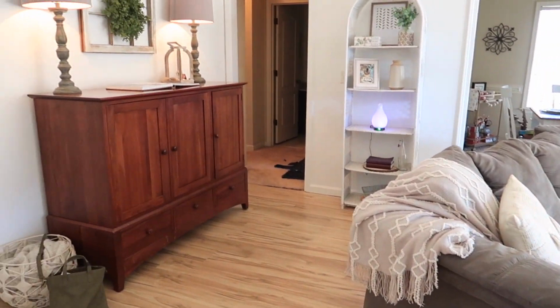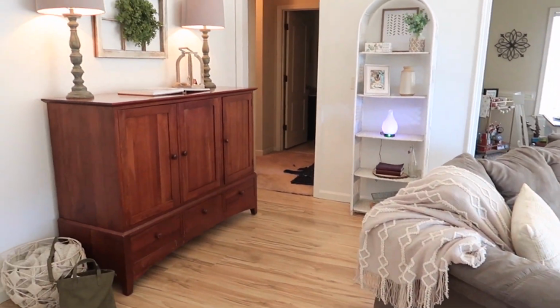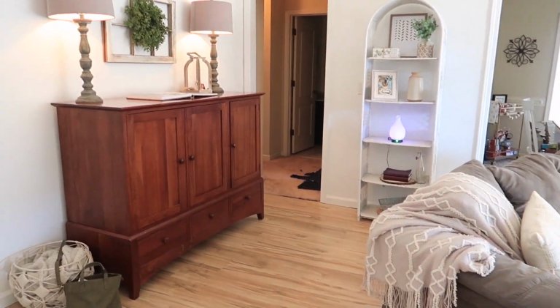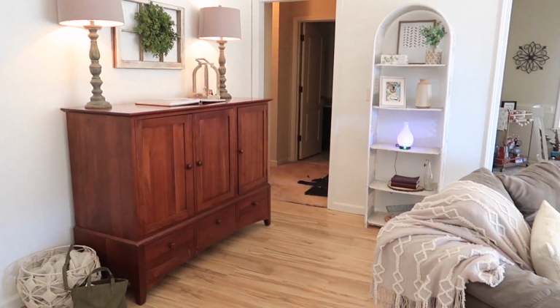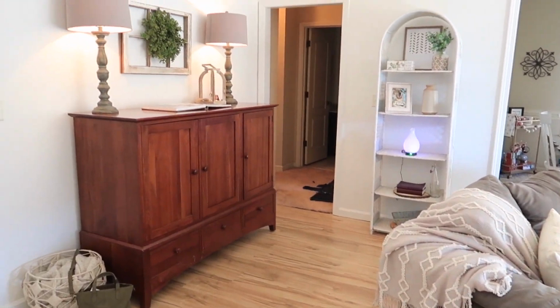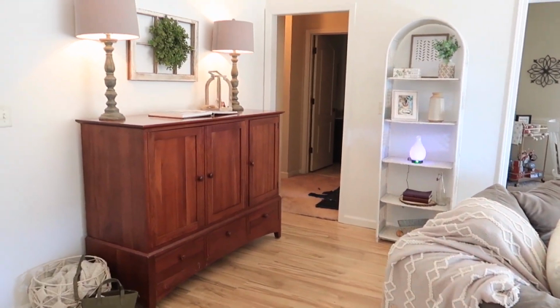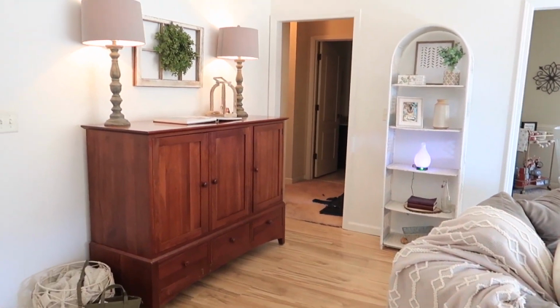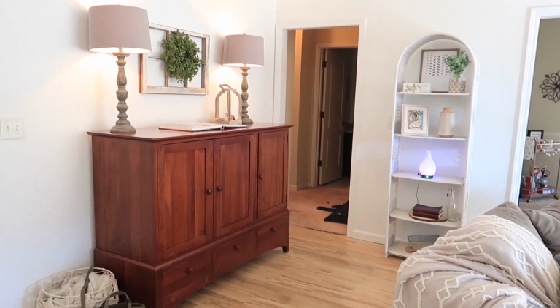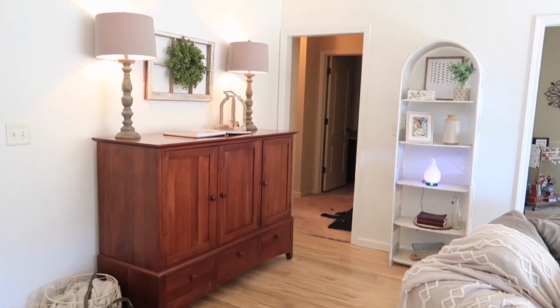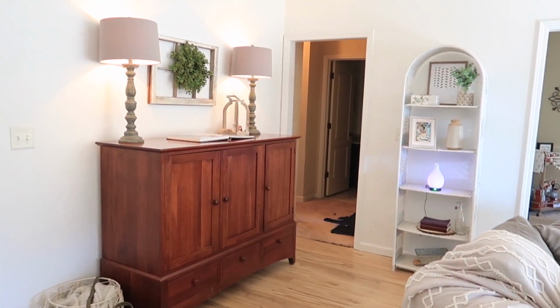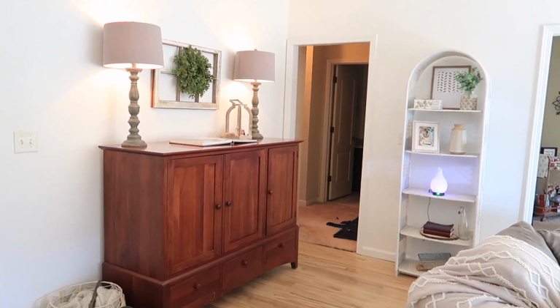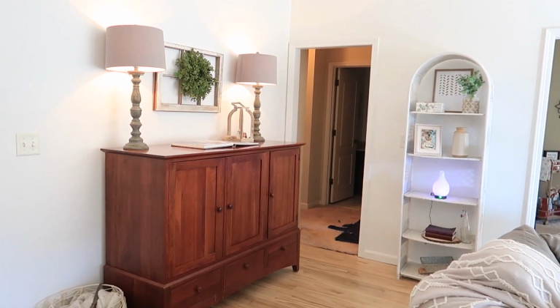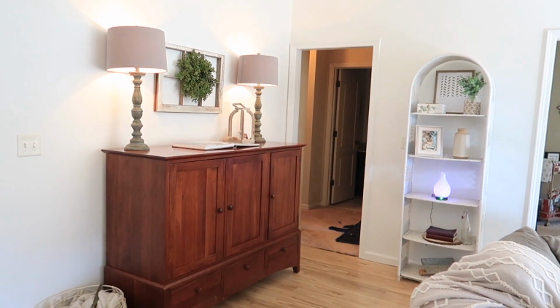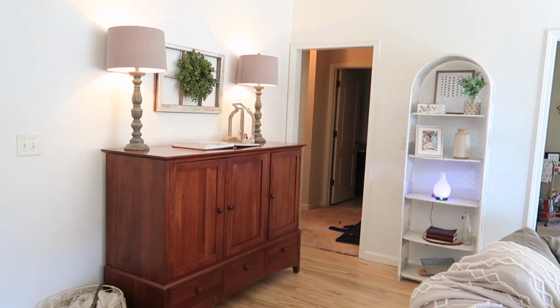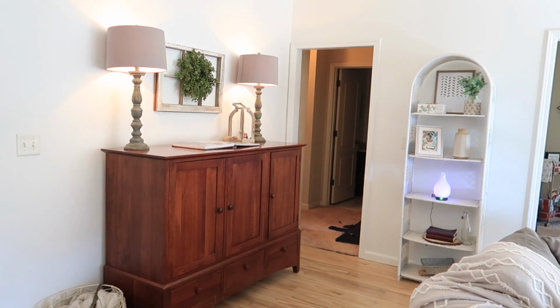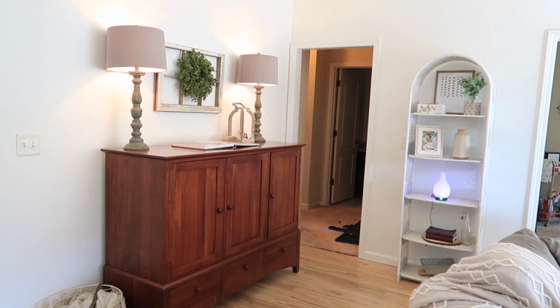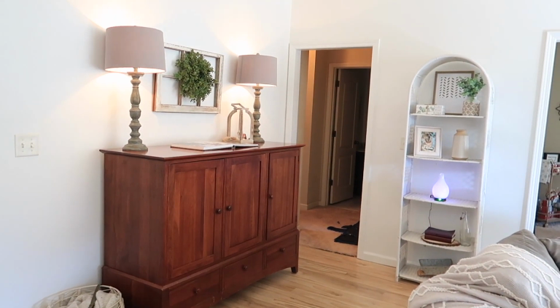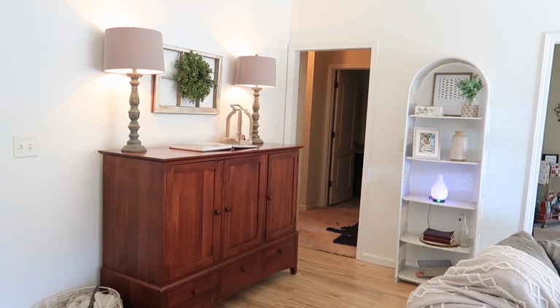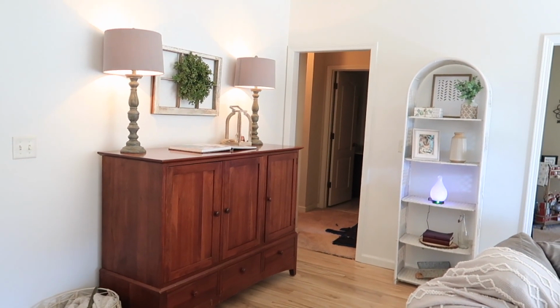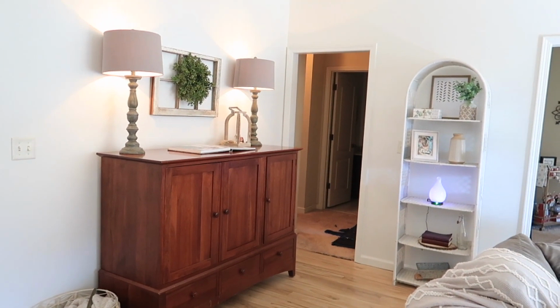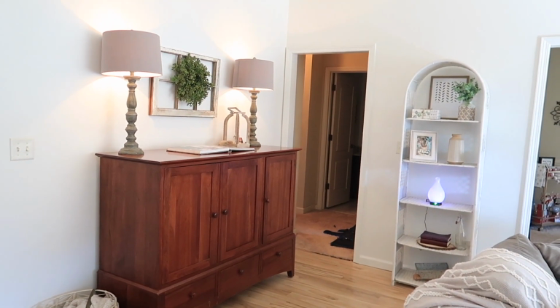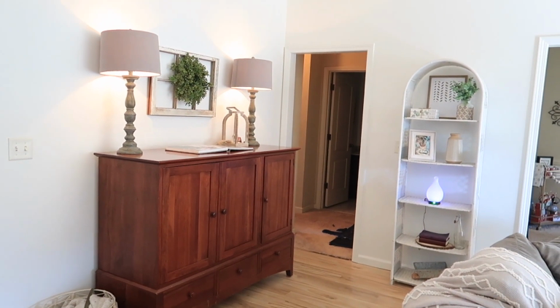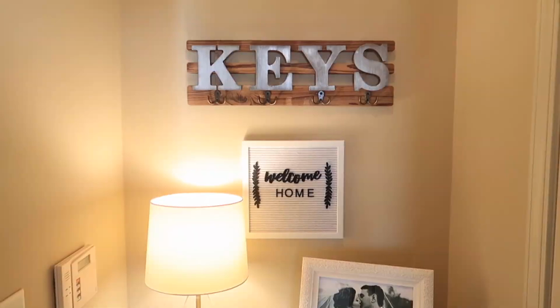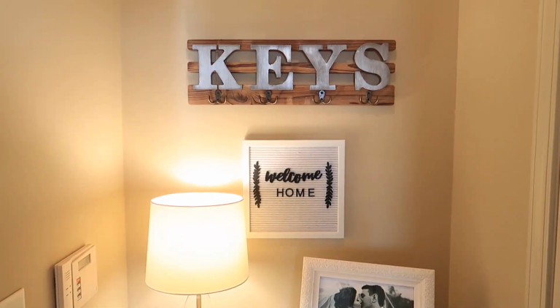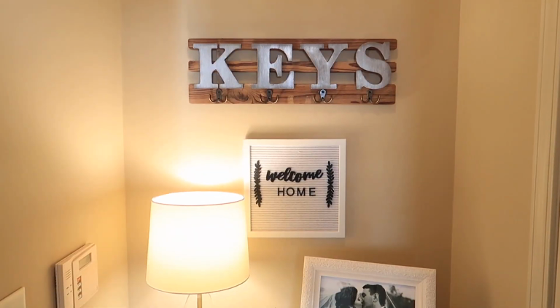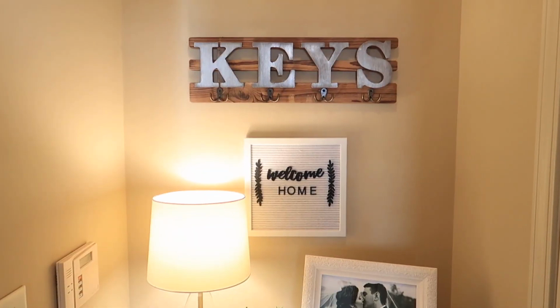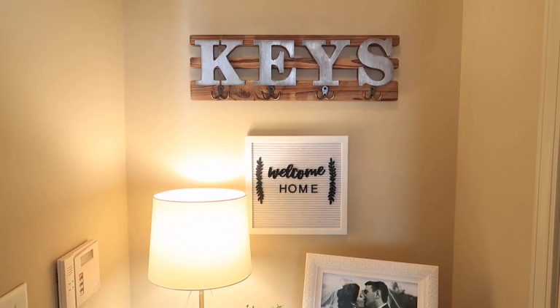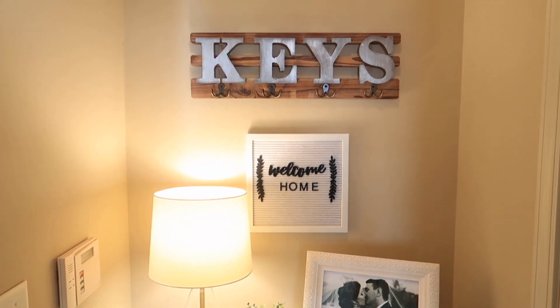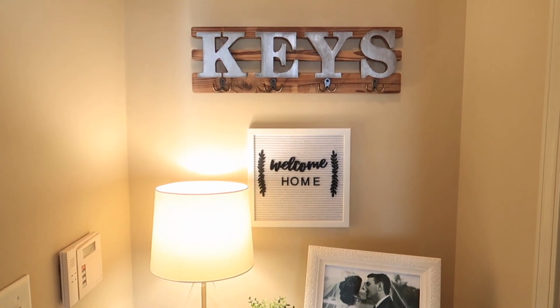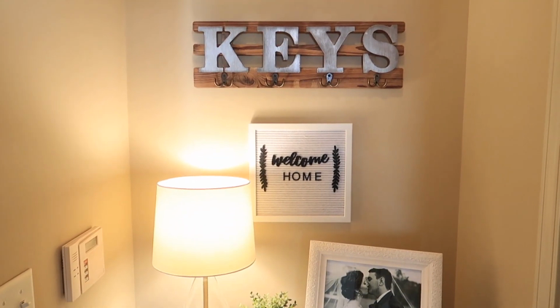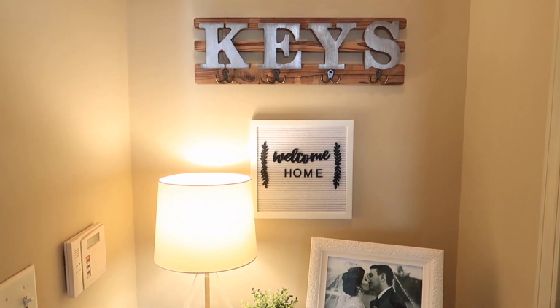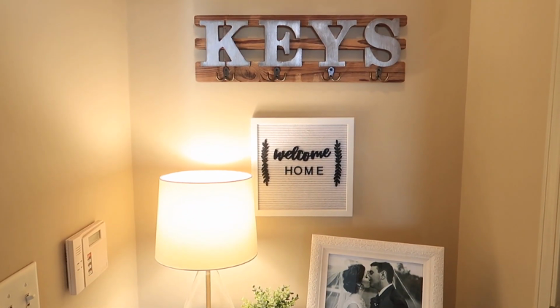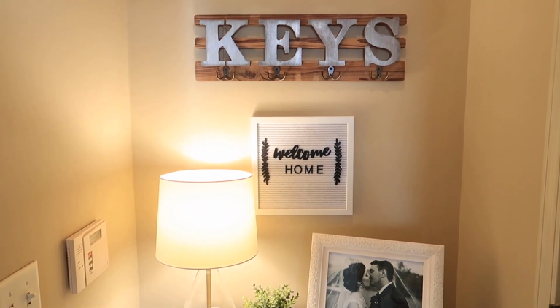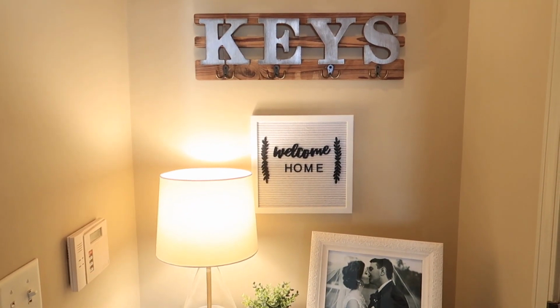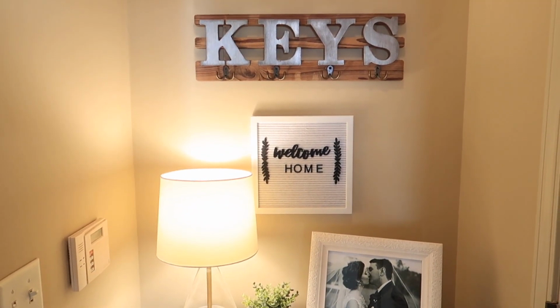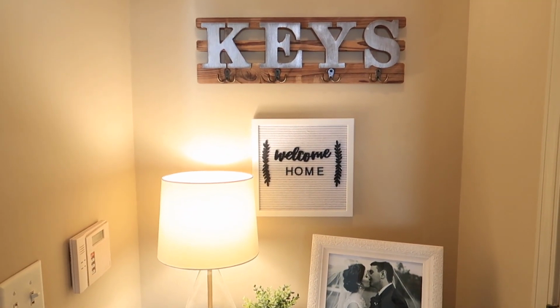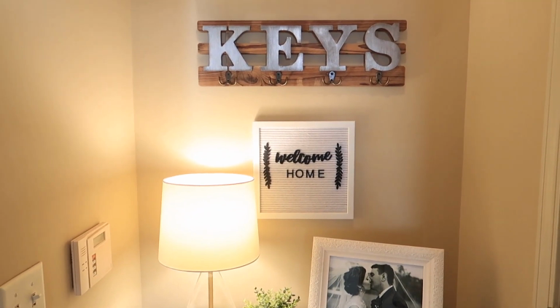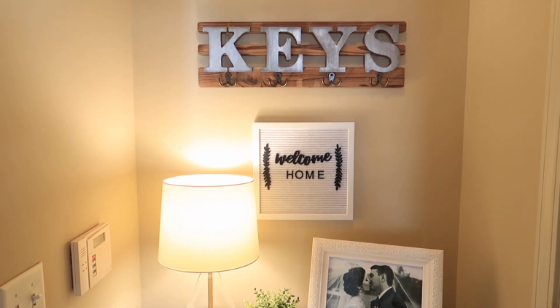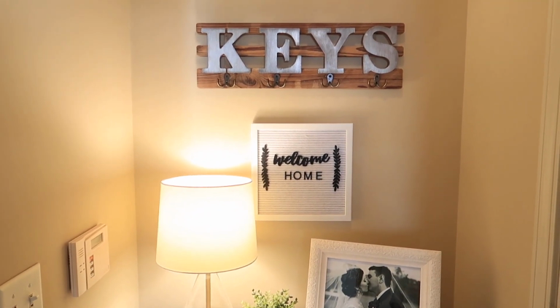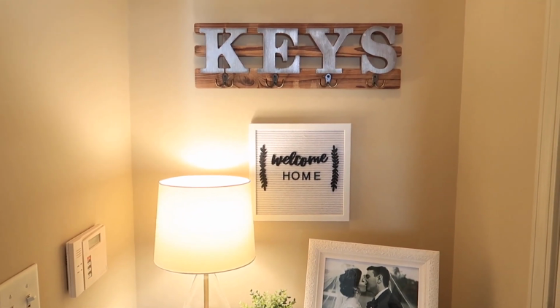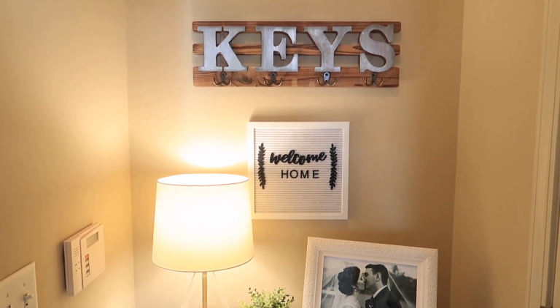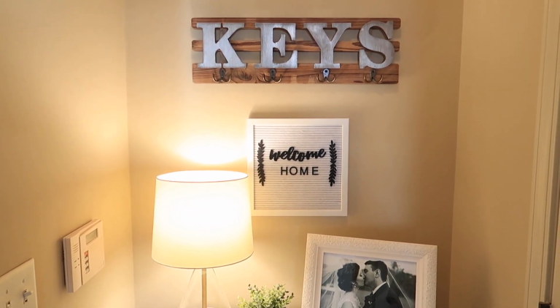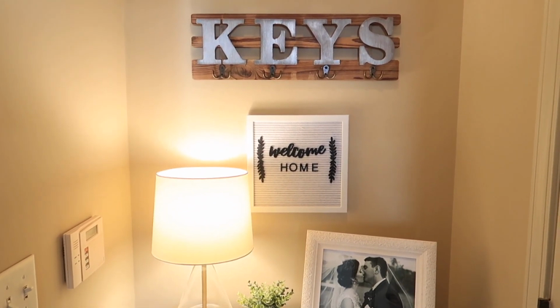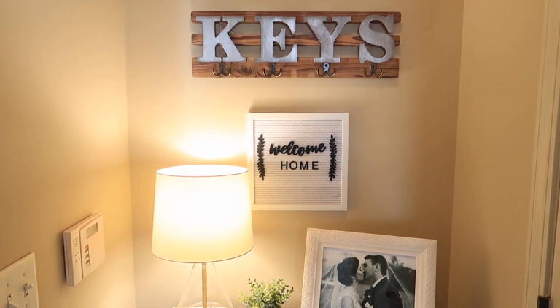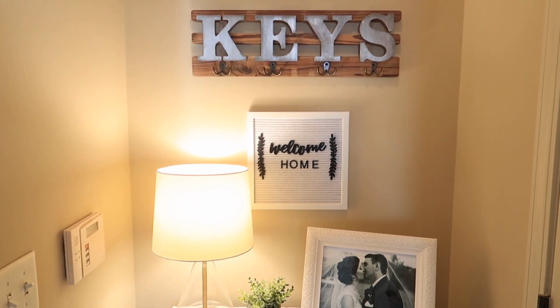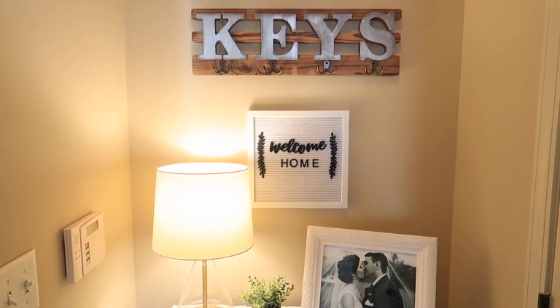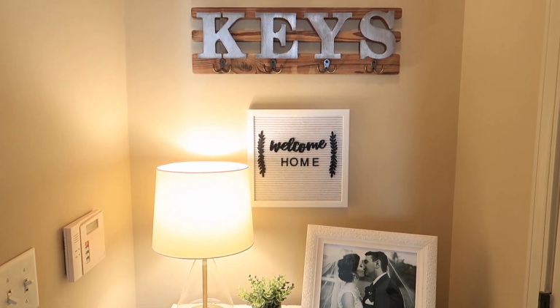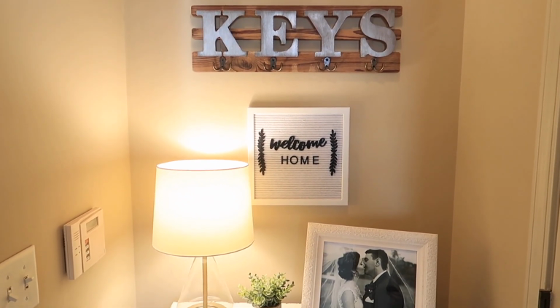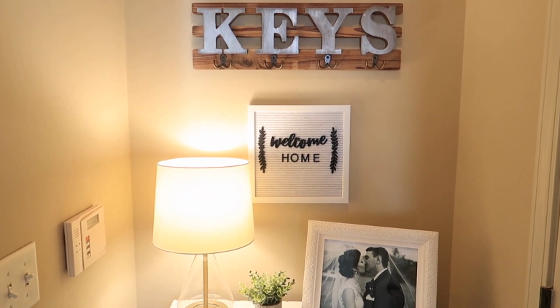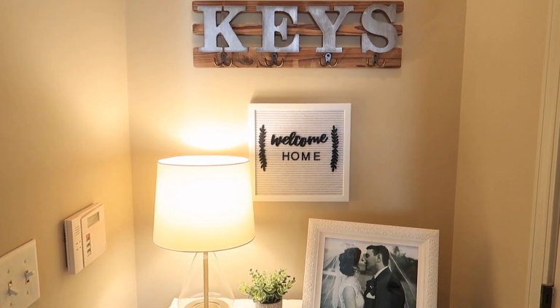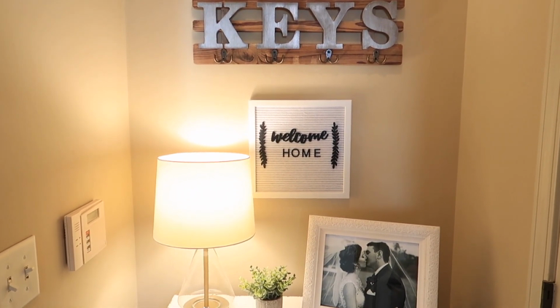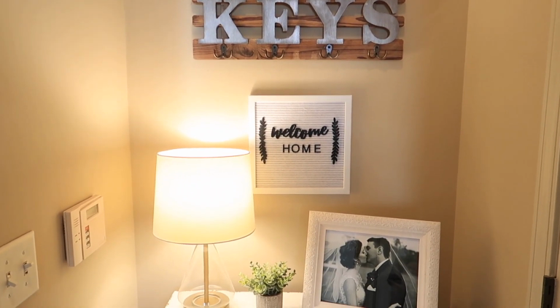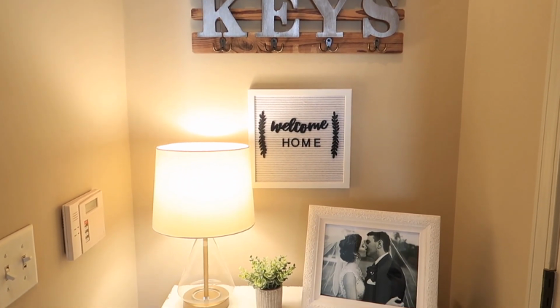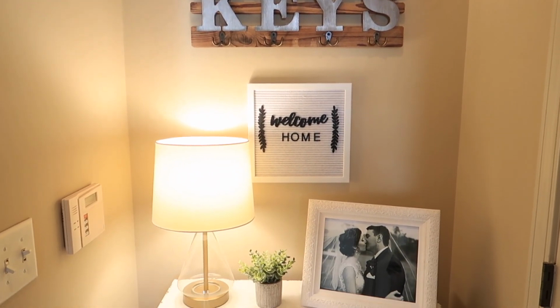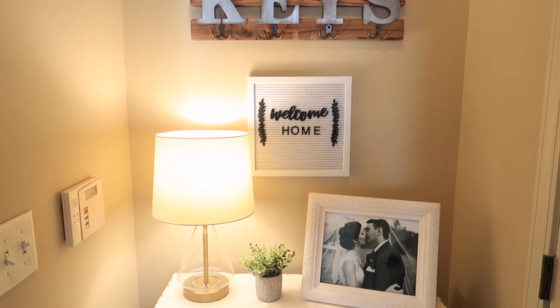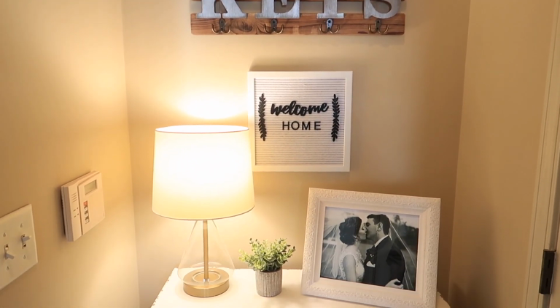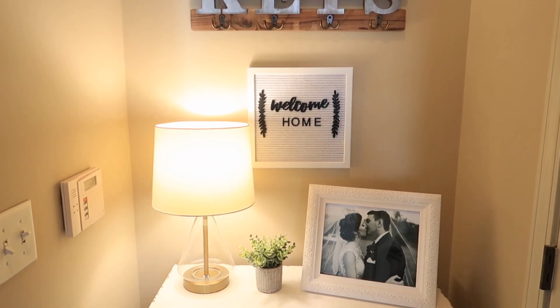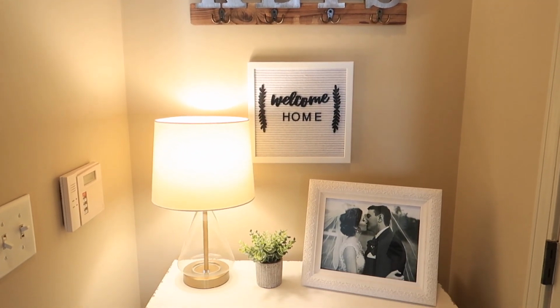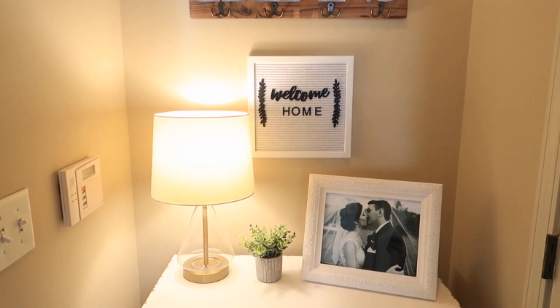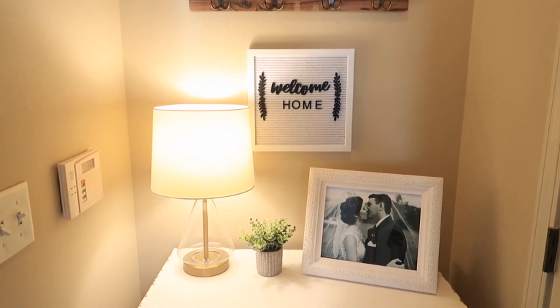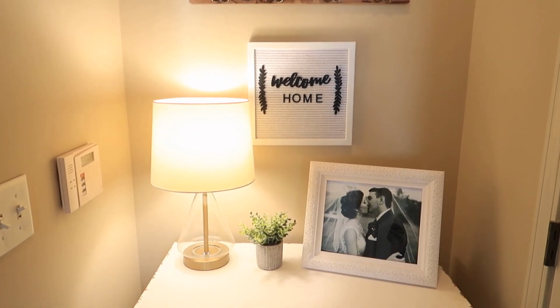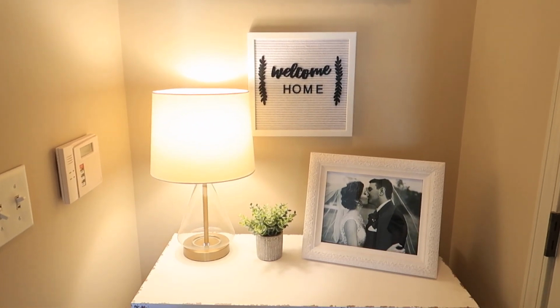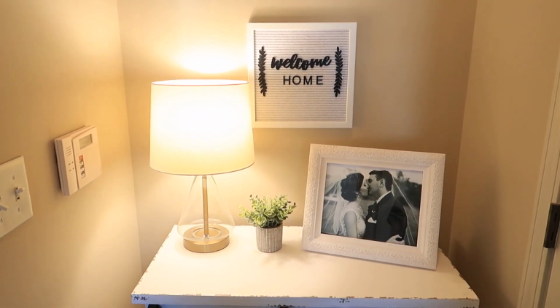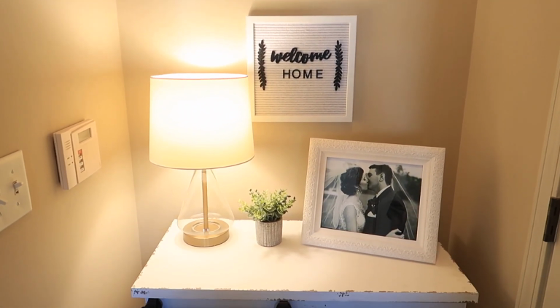I love the way my little entryway turned out with my welcome home sign and my new piece from Hobby Lobby. It's now so cute.